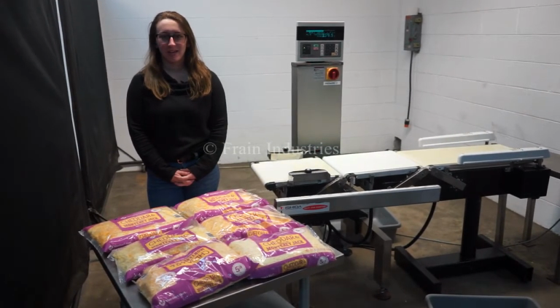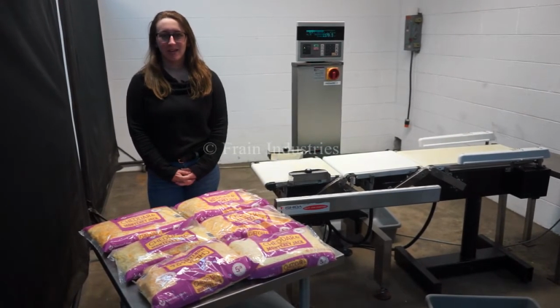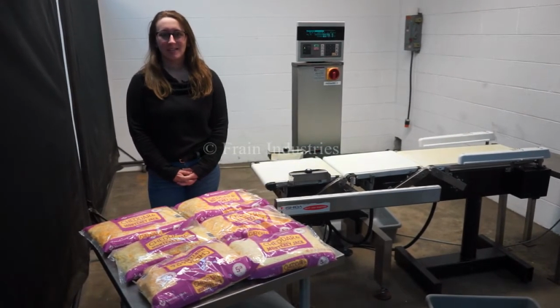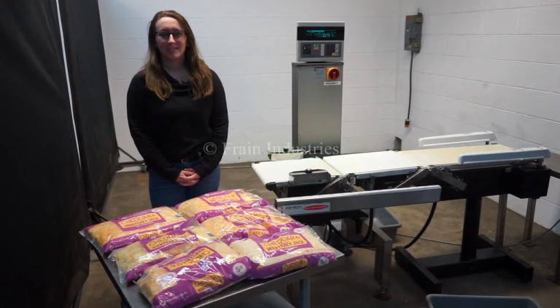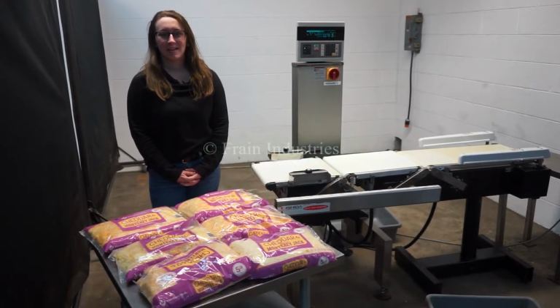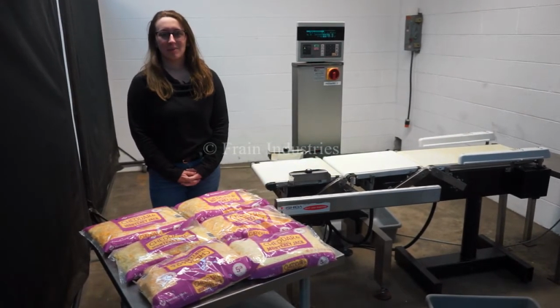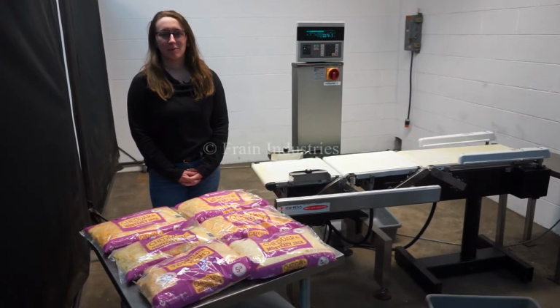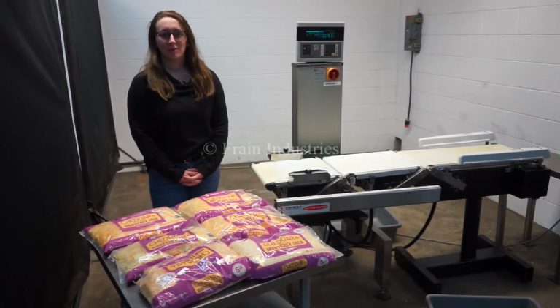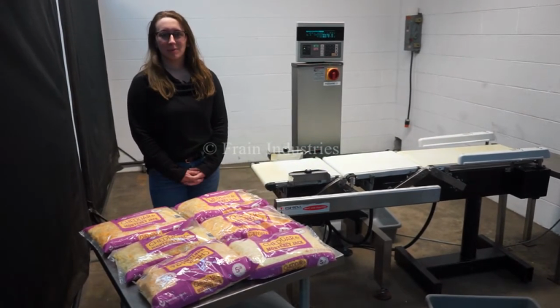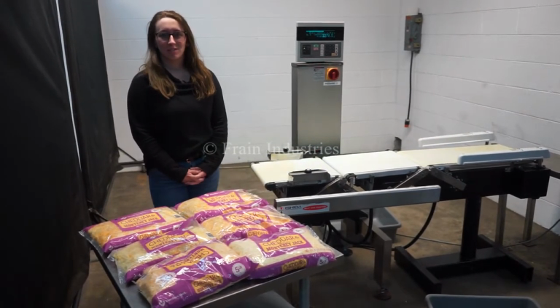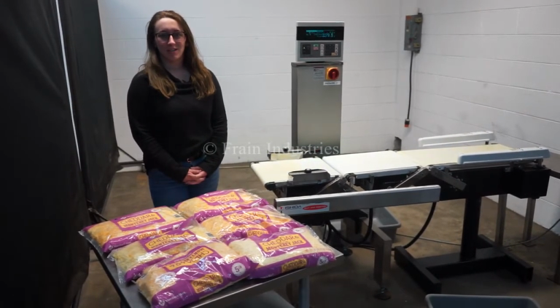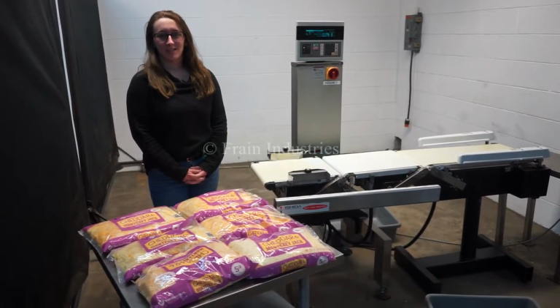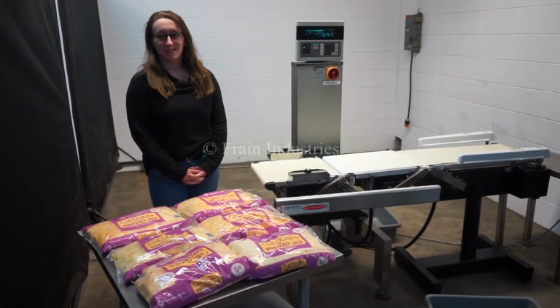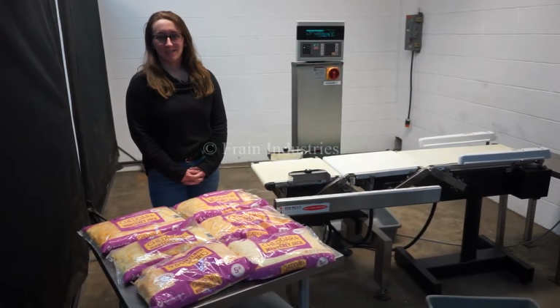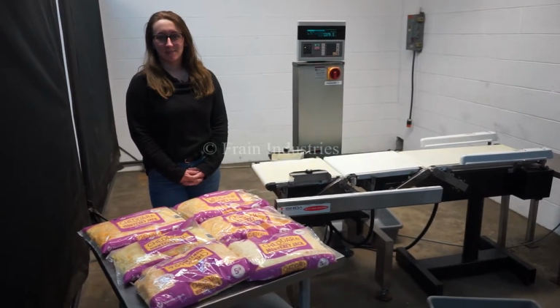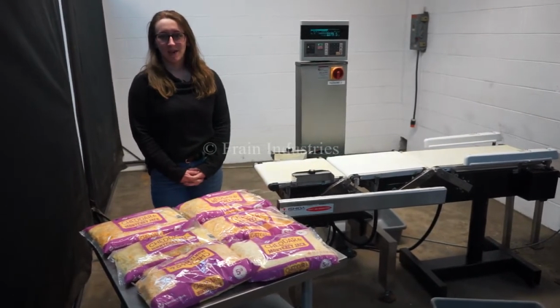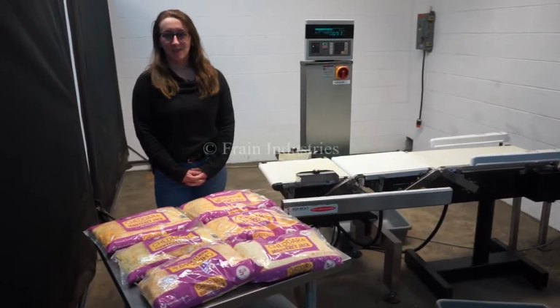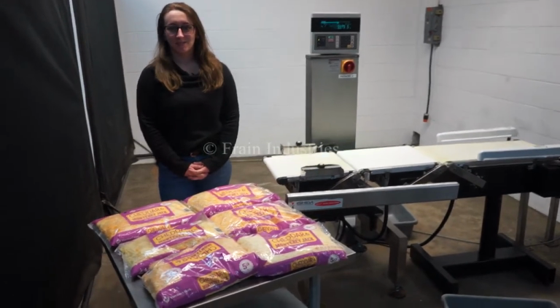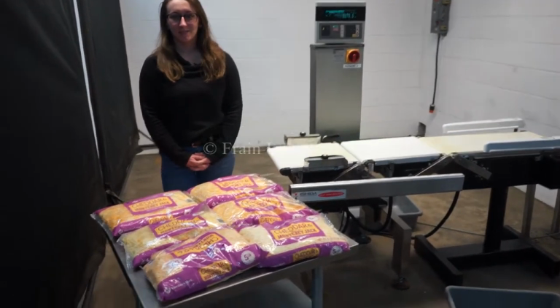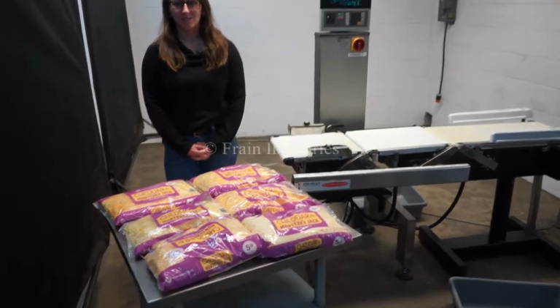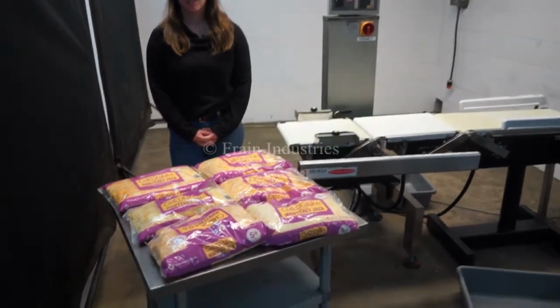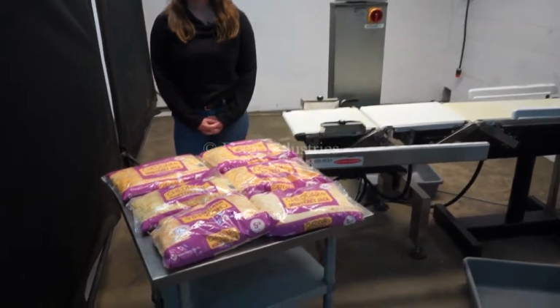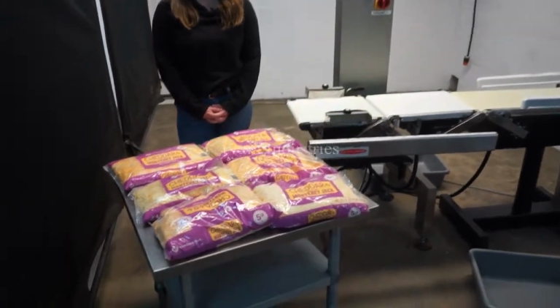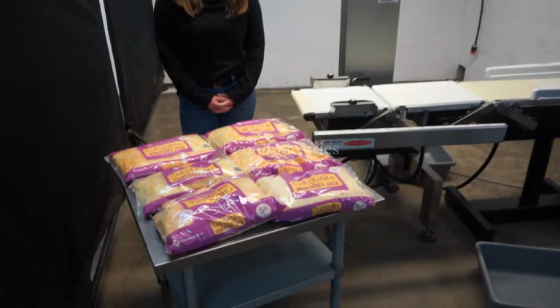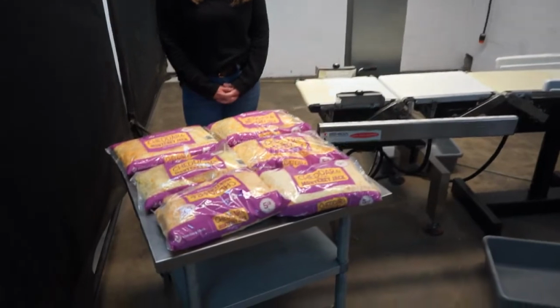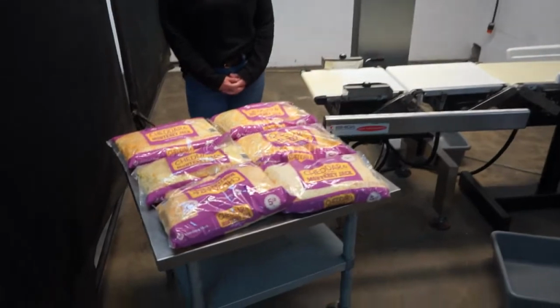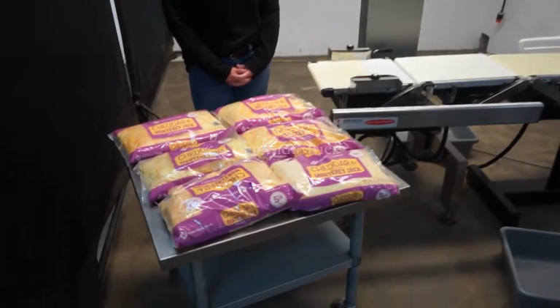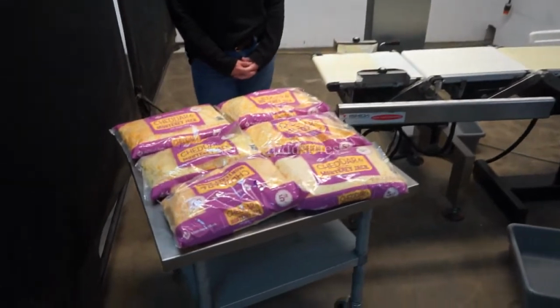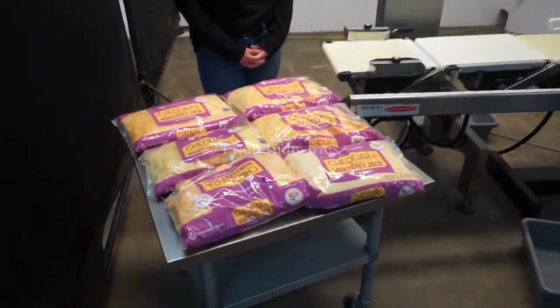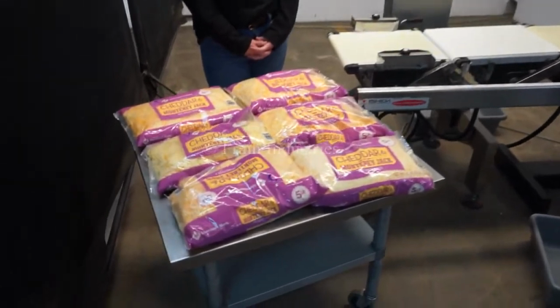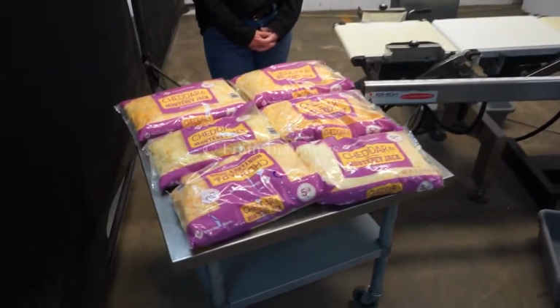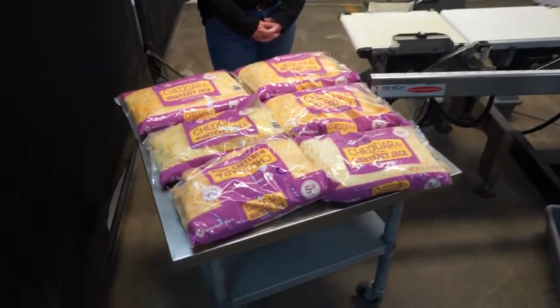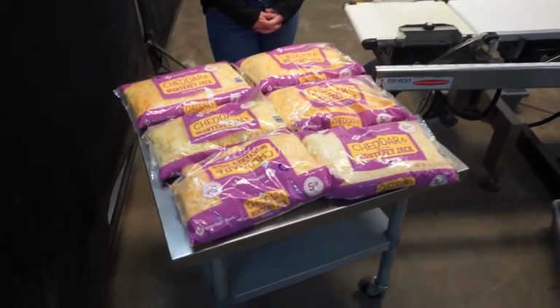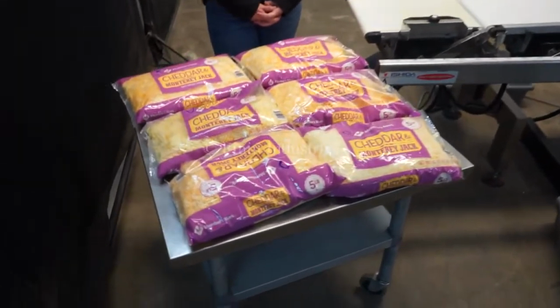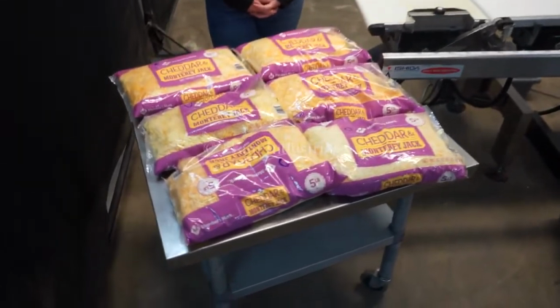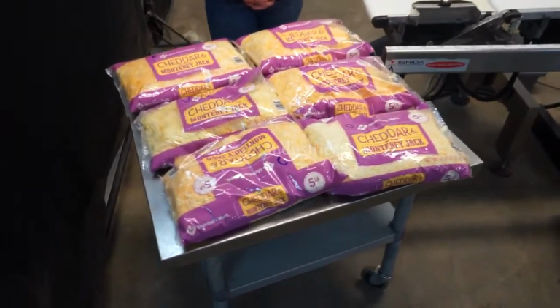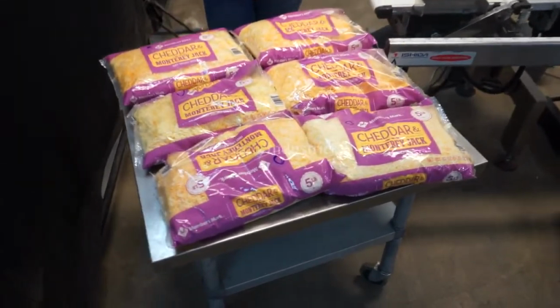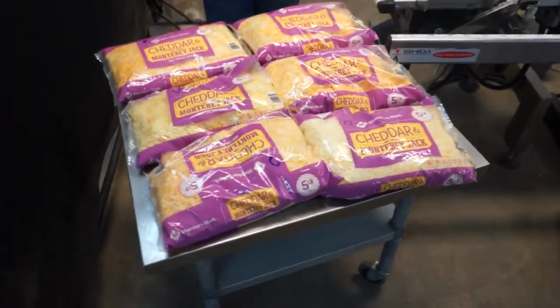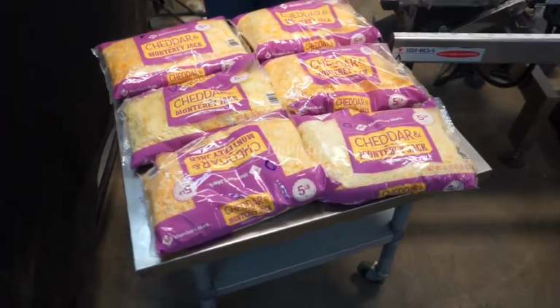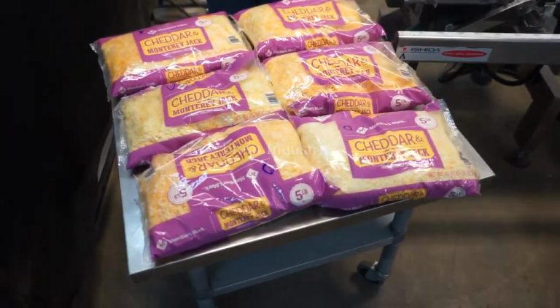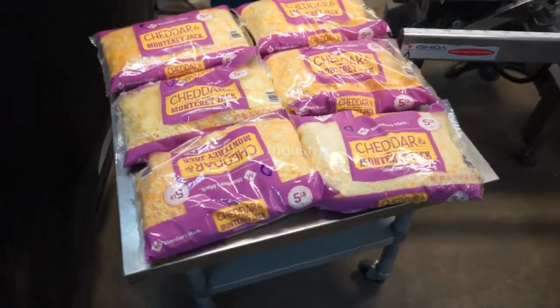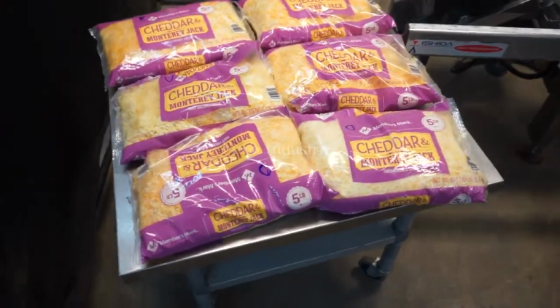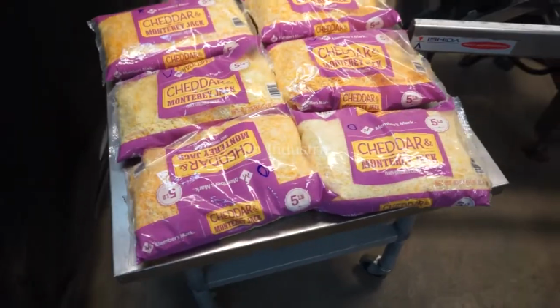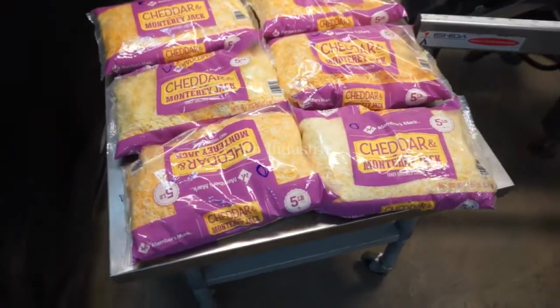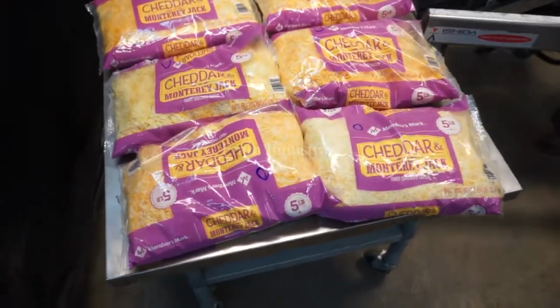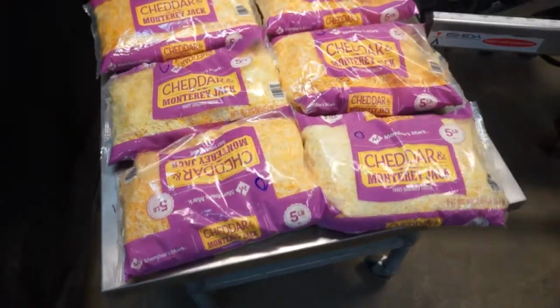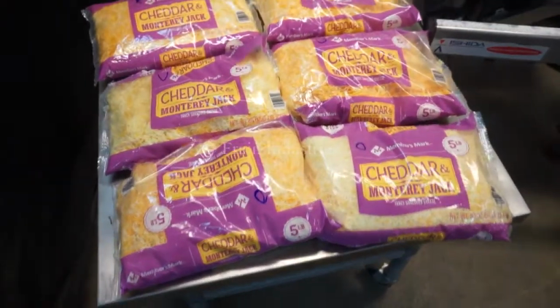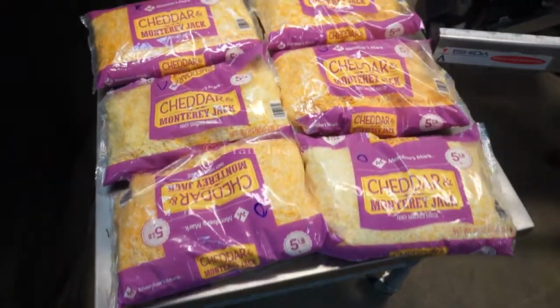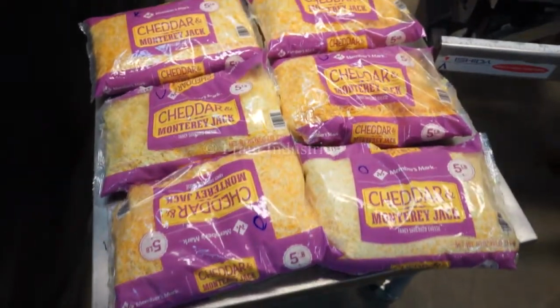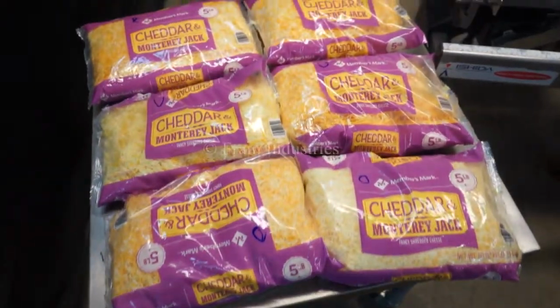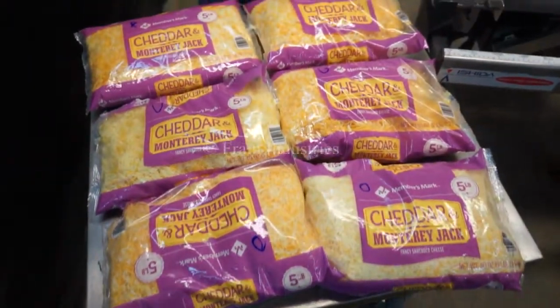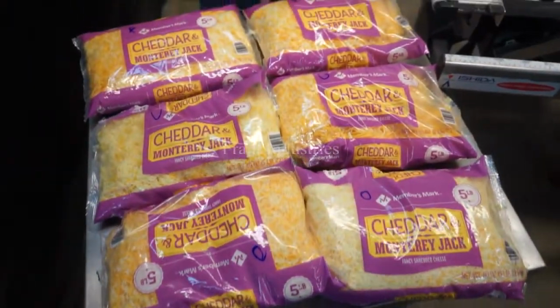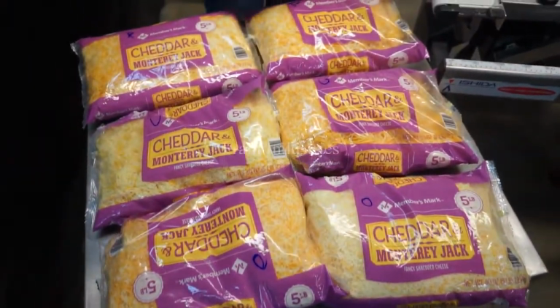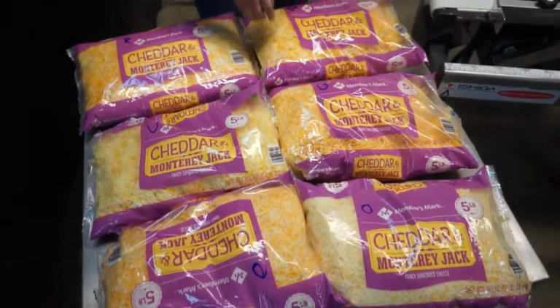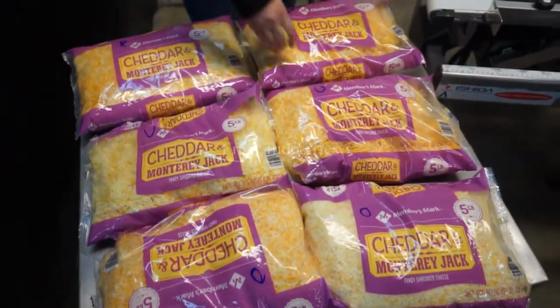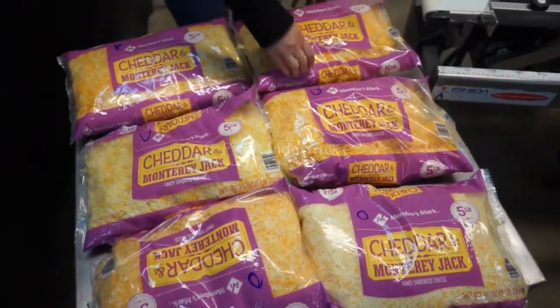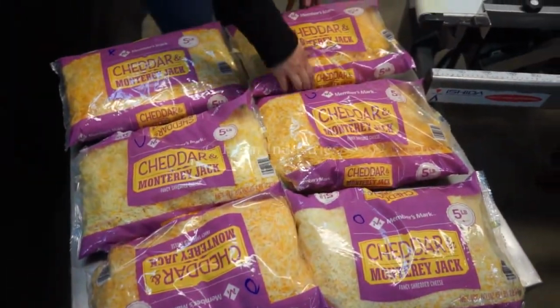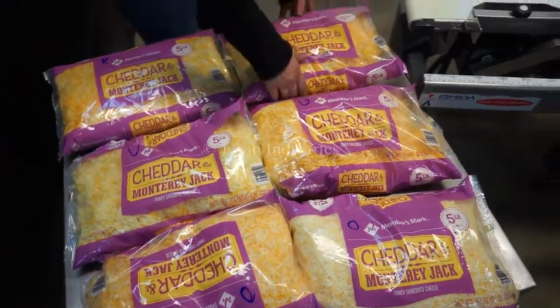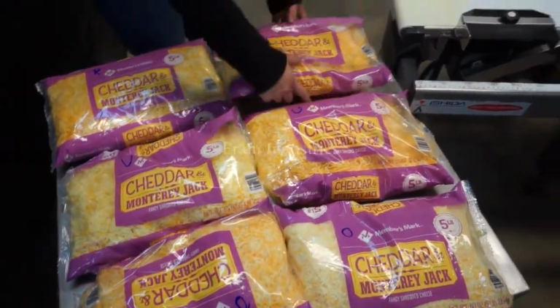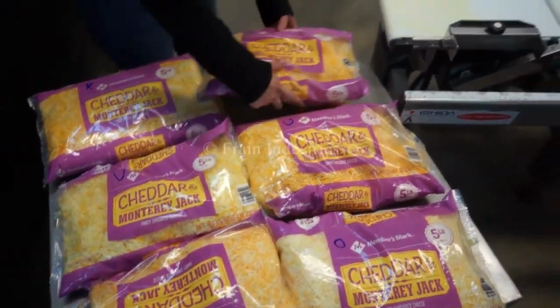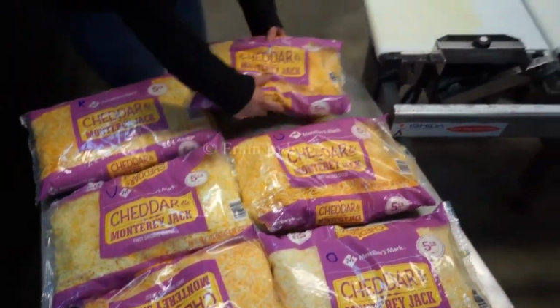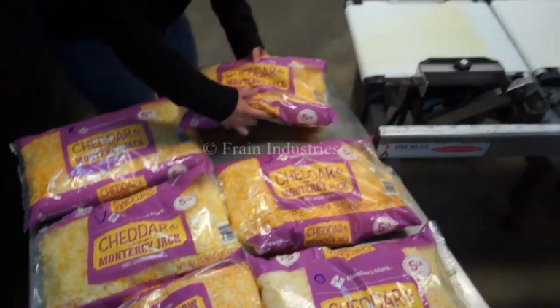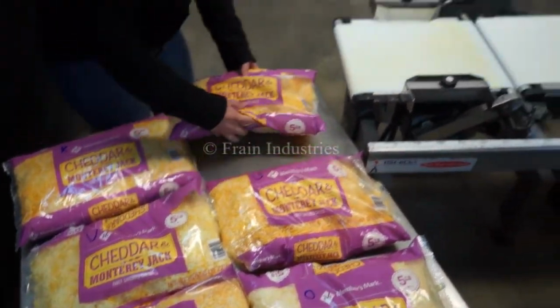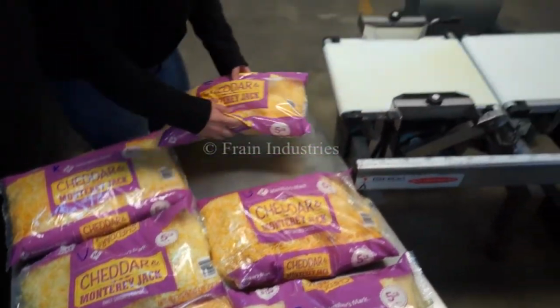Today we will be checking these bags of cheese for proper weight, underweight, and overweight. Proper.